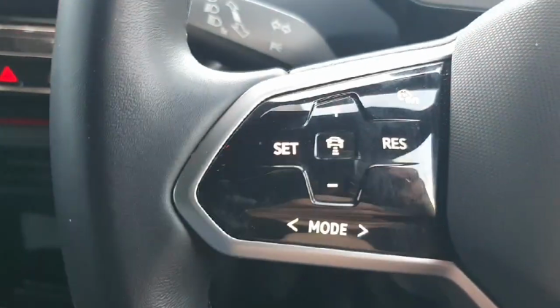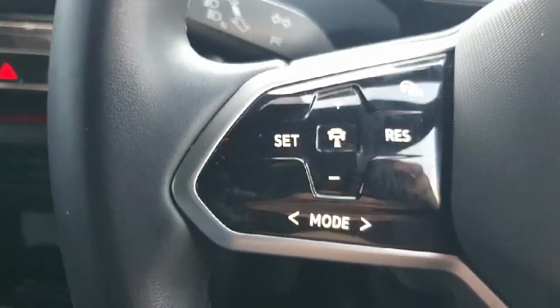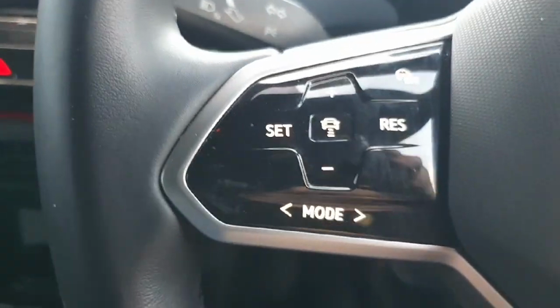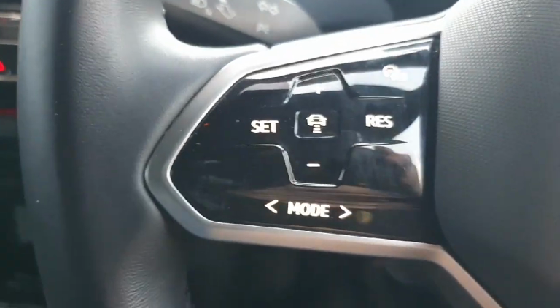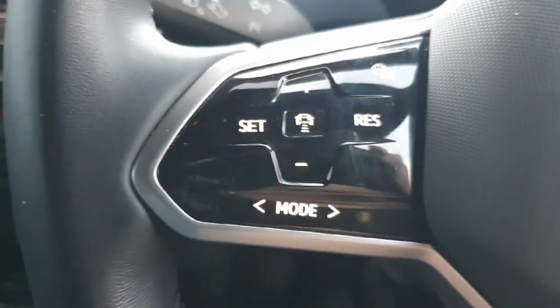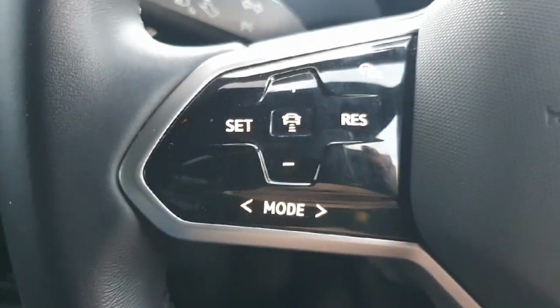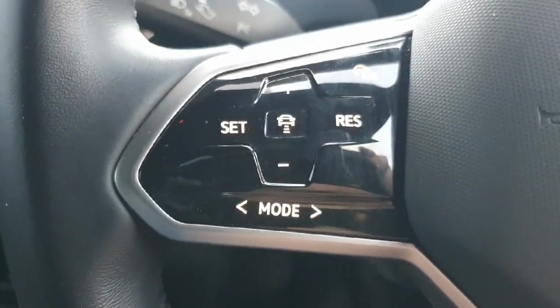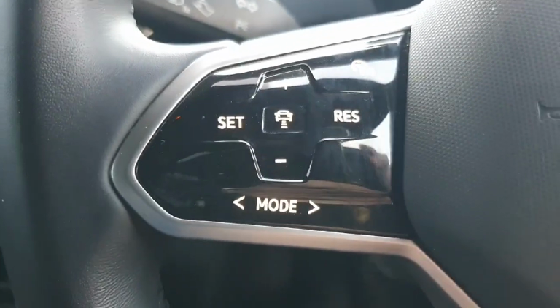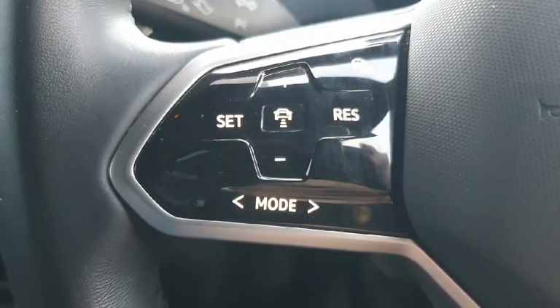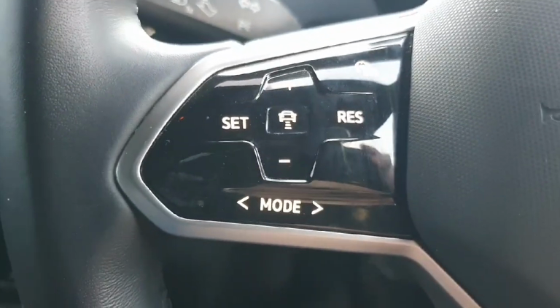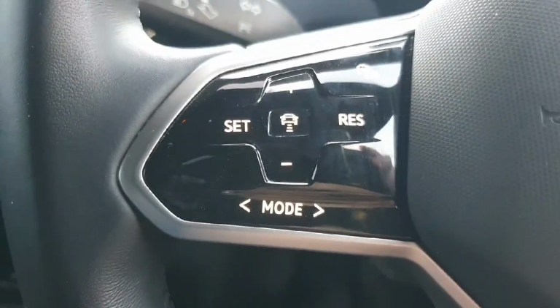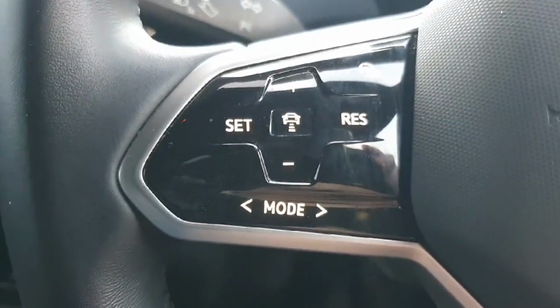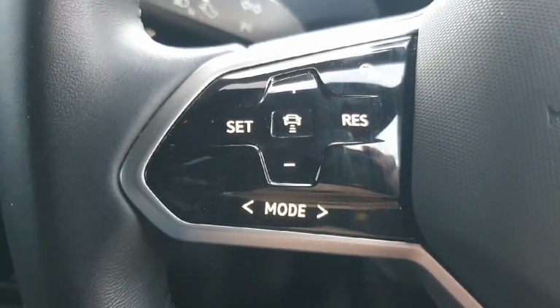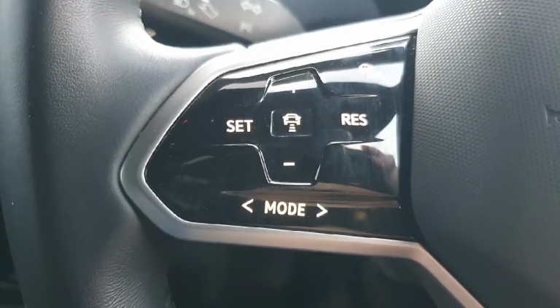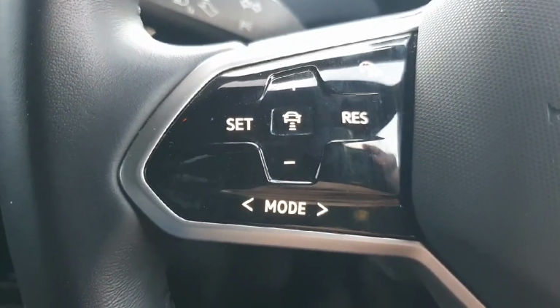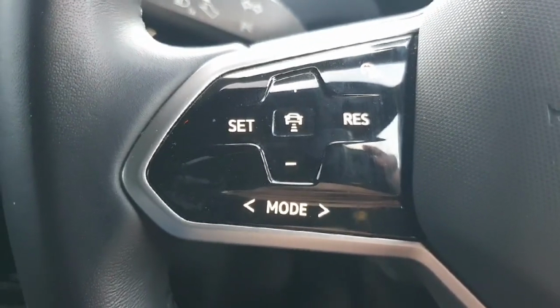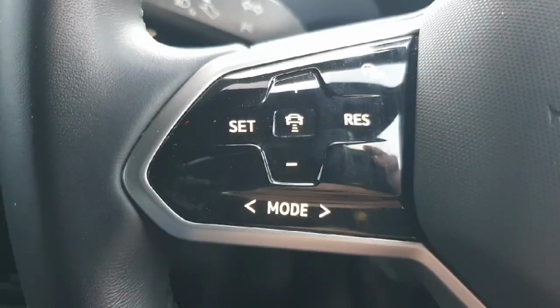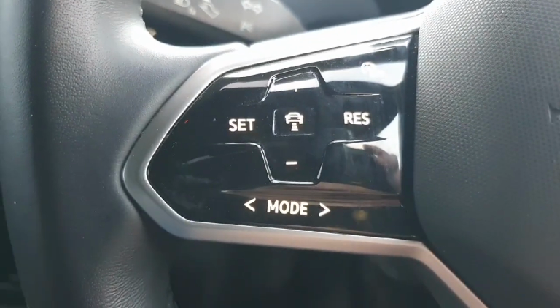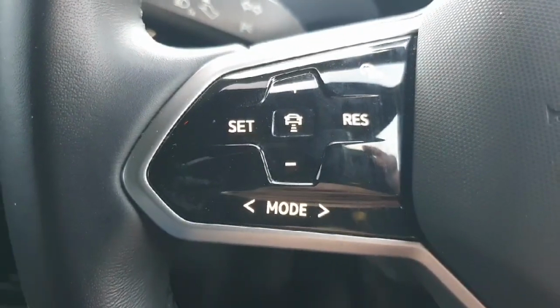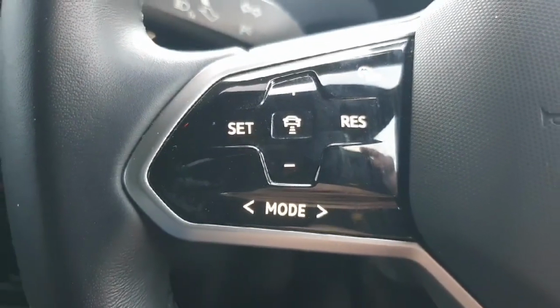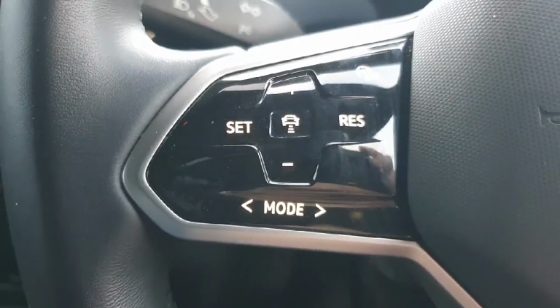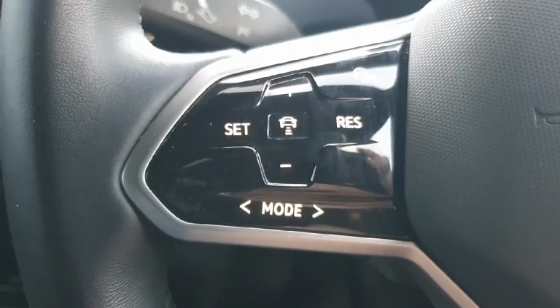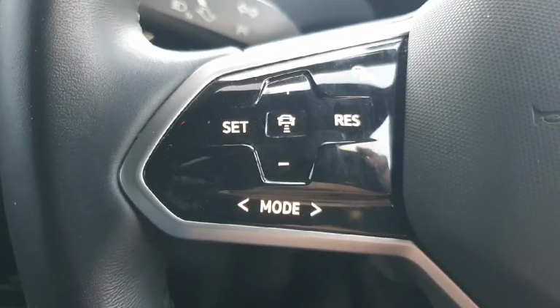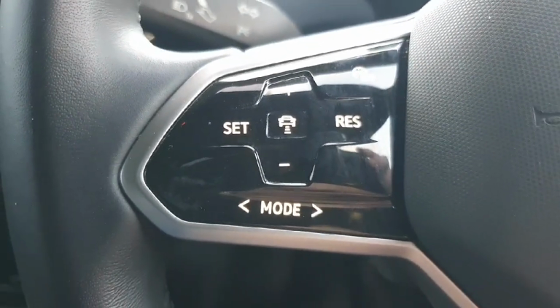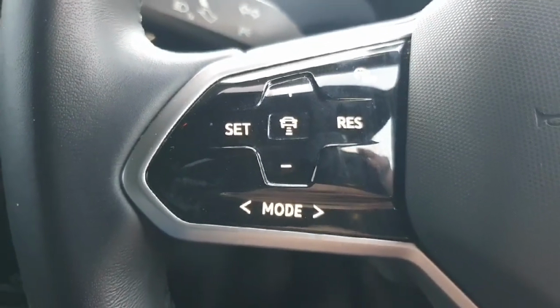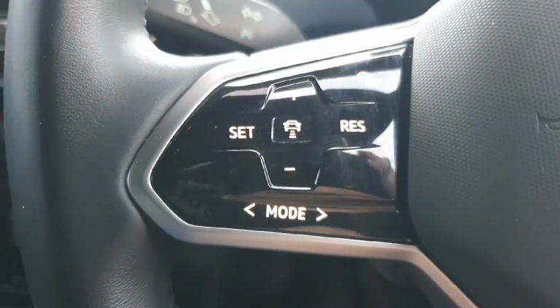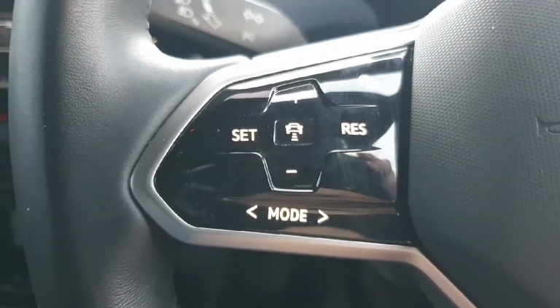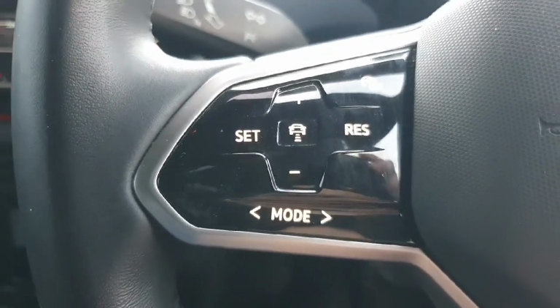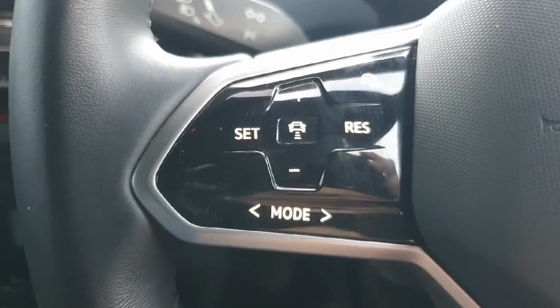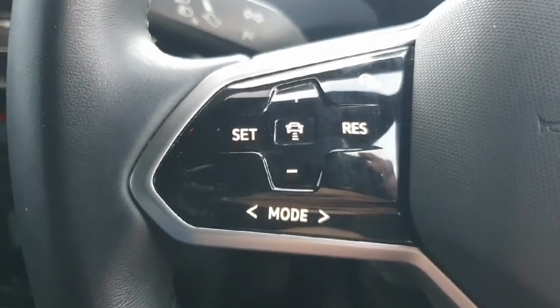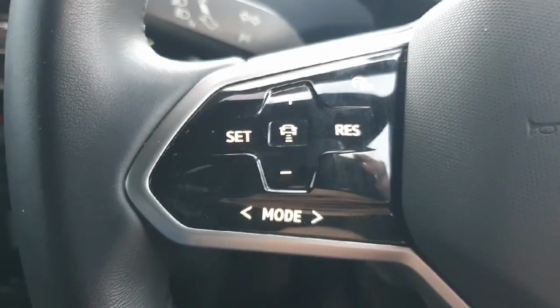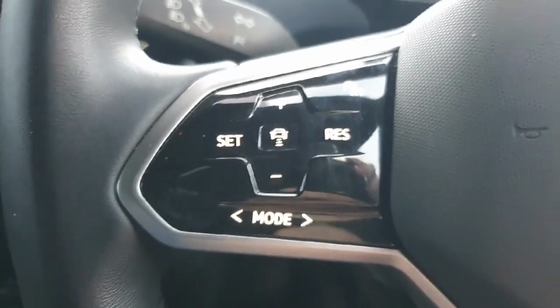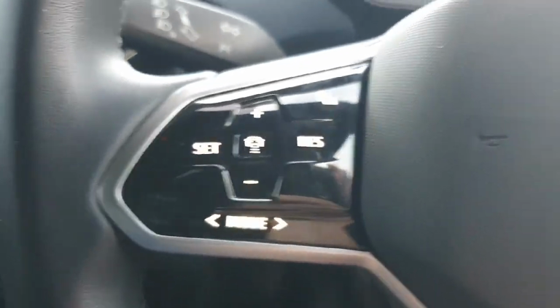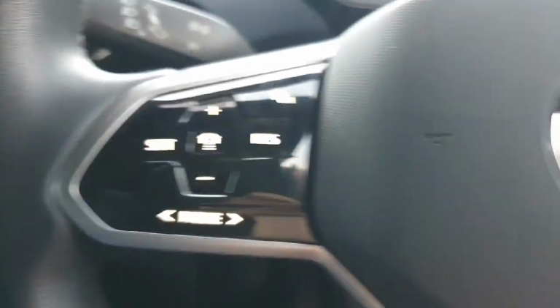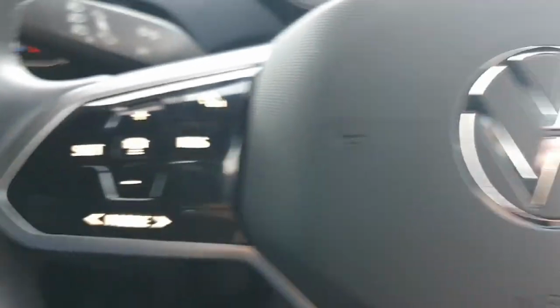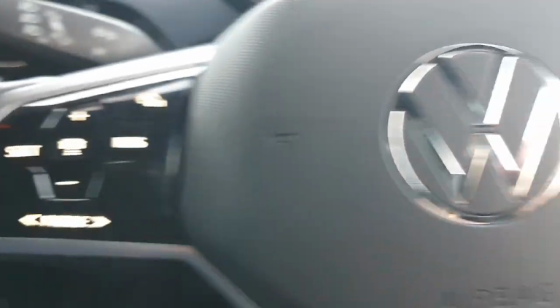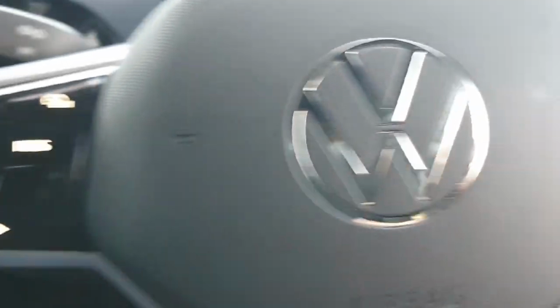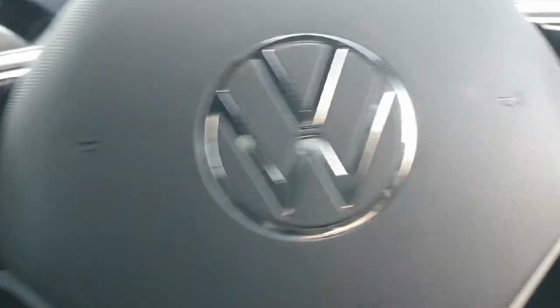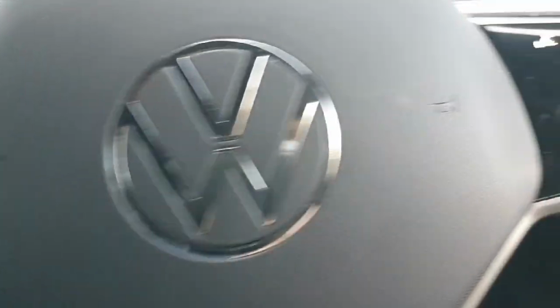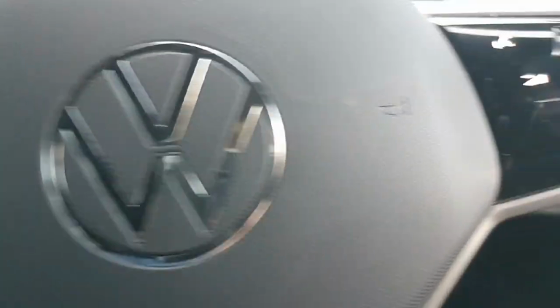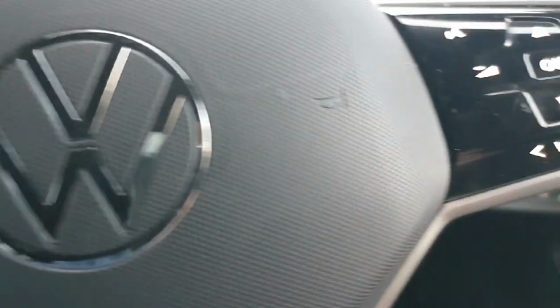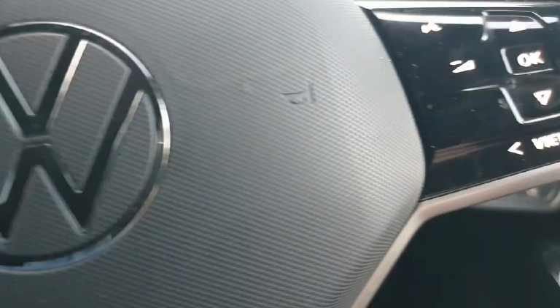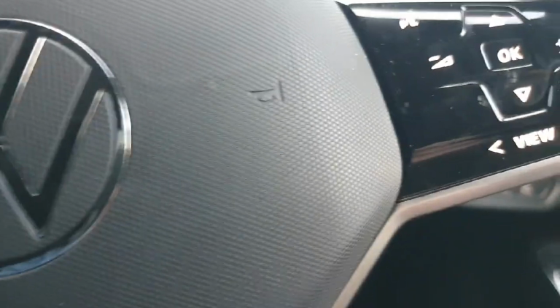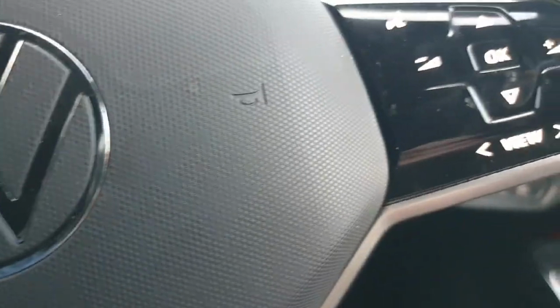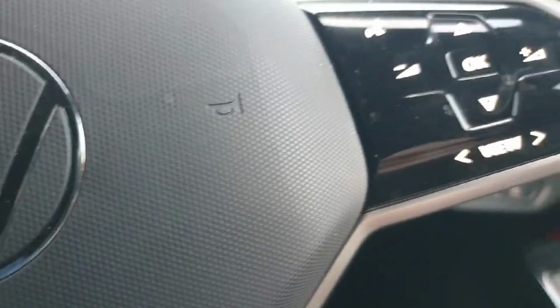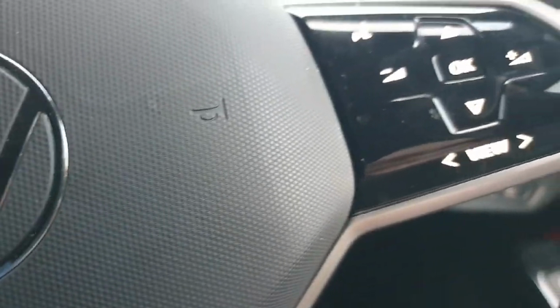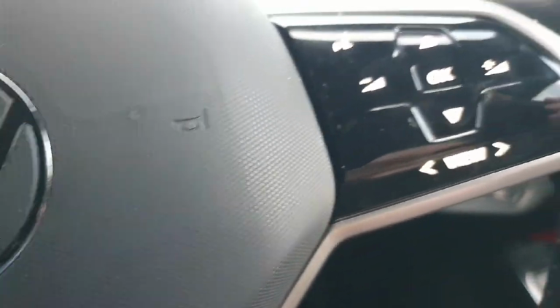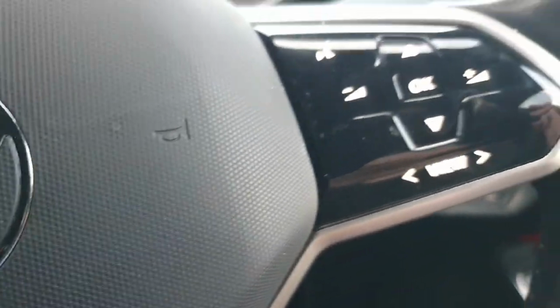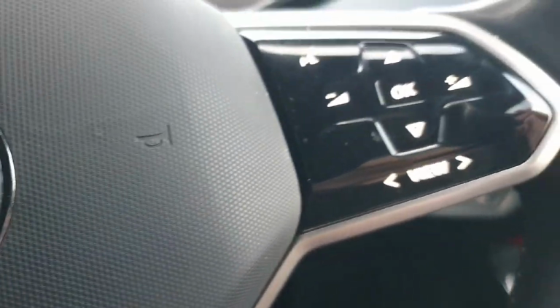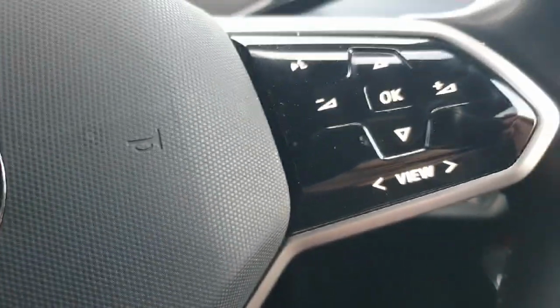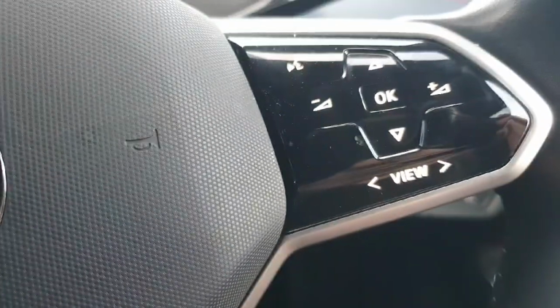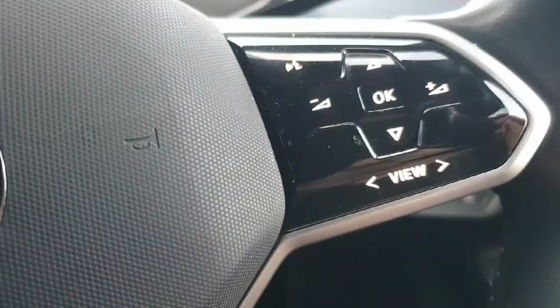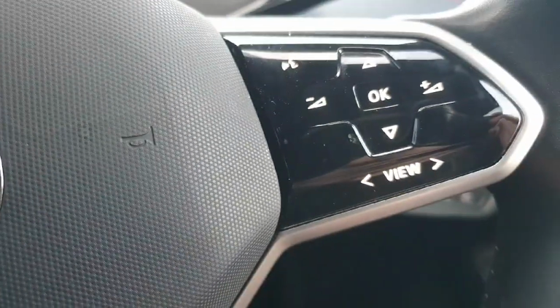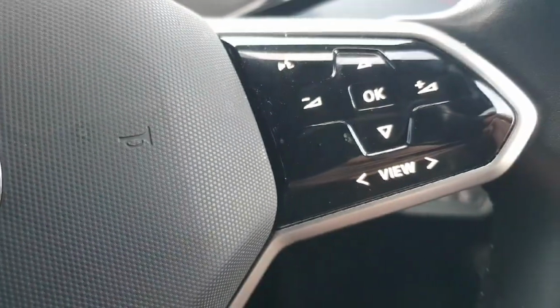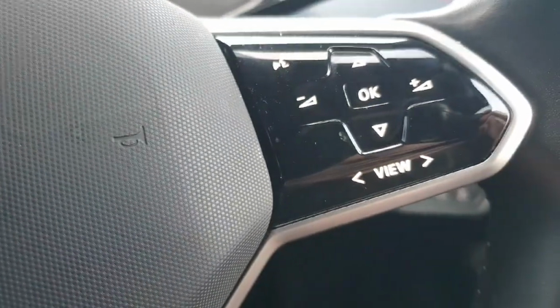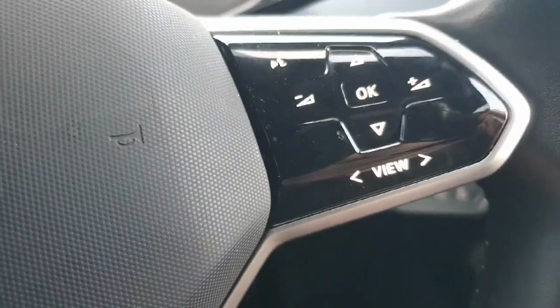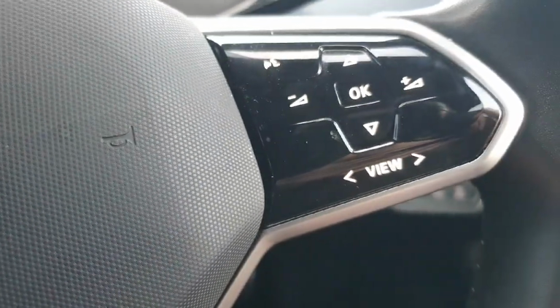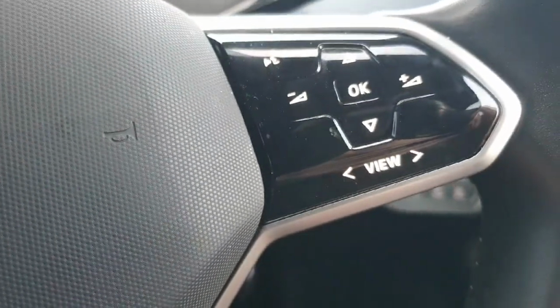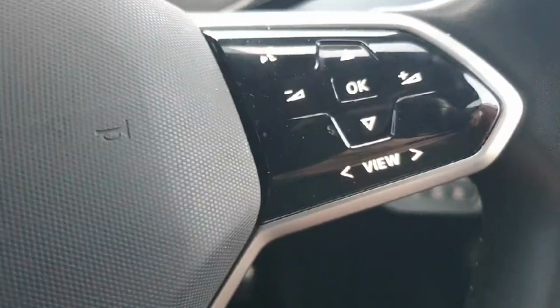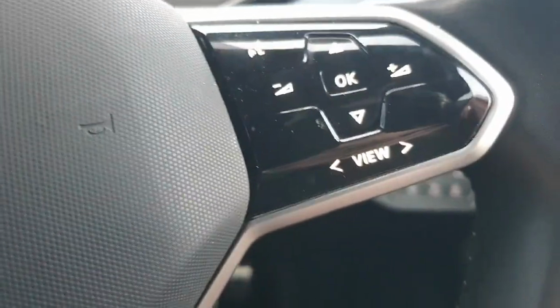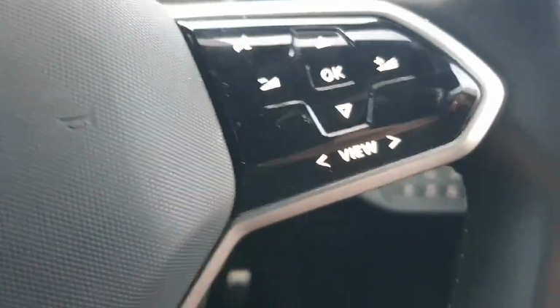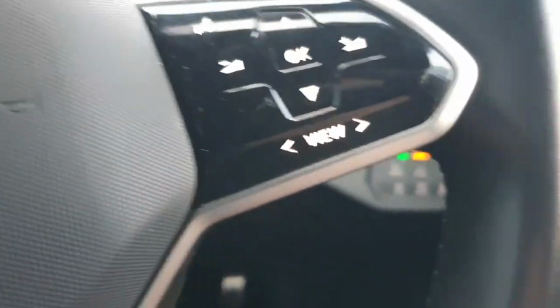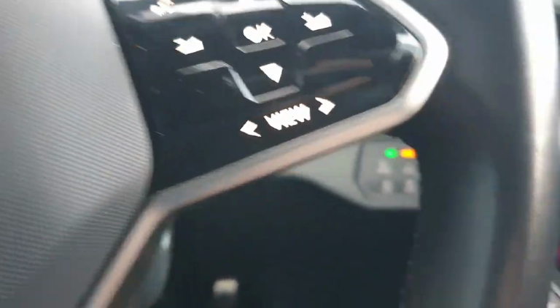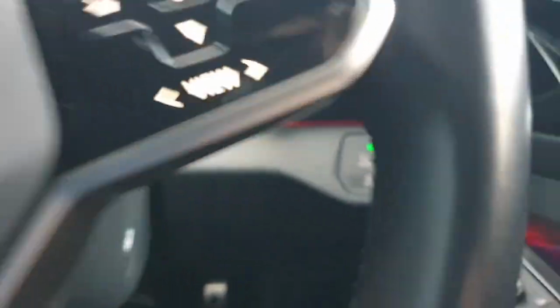Moving to the multifunctional steering wheel, on the left-hand side we have our radar-guided cruise control, and on the right-hand side we can adjust the volume for our radio.